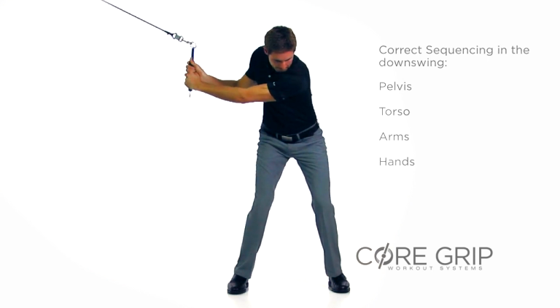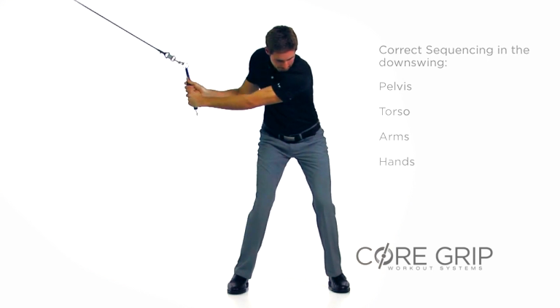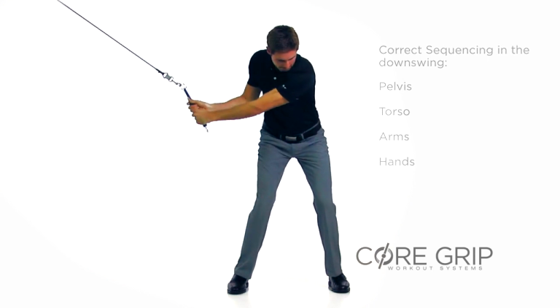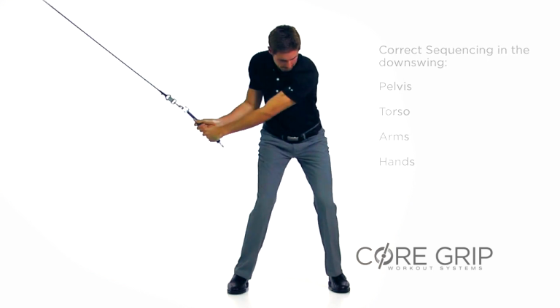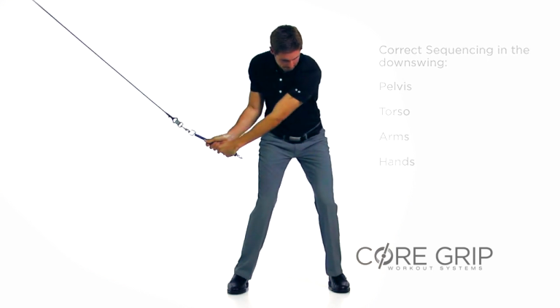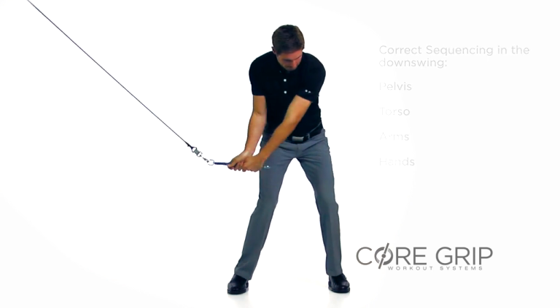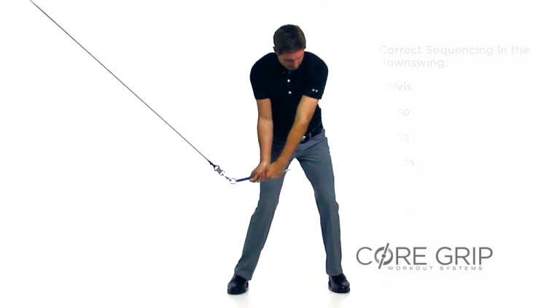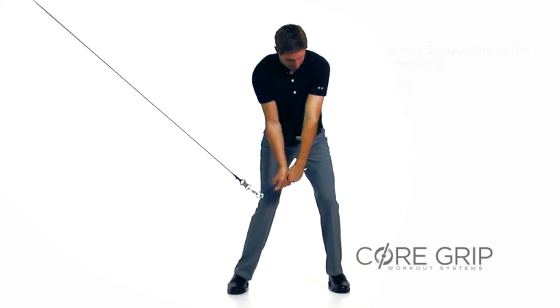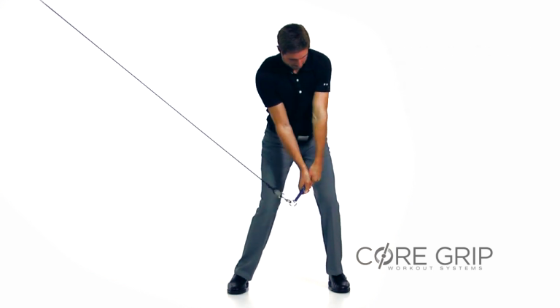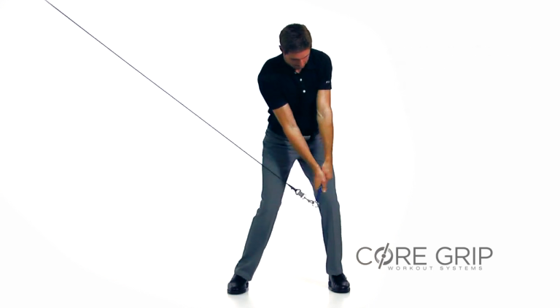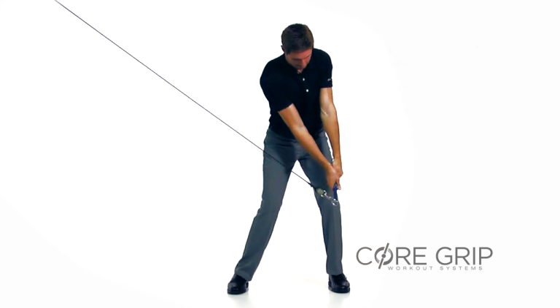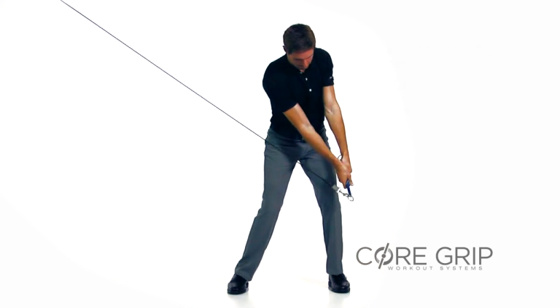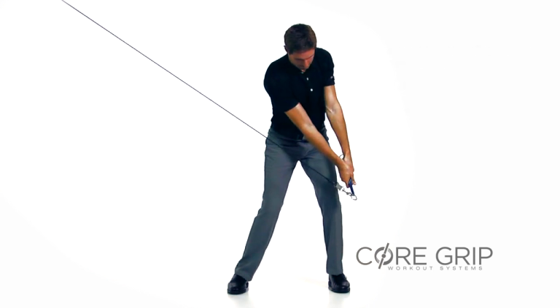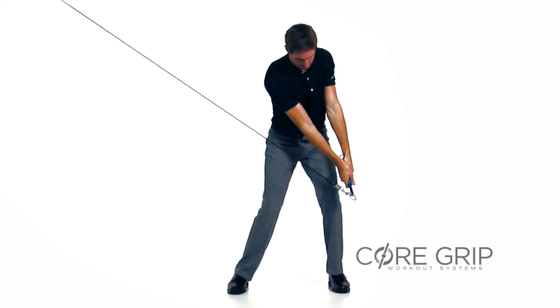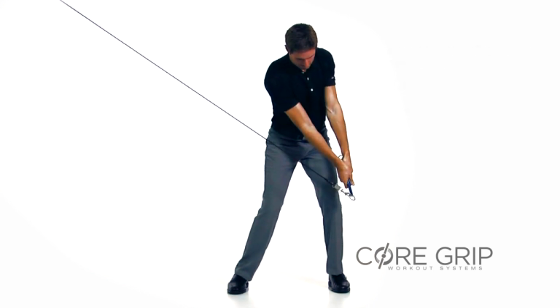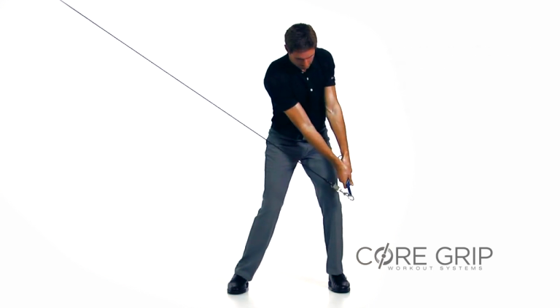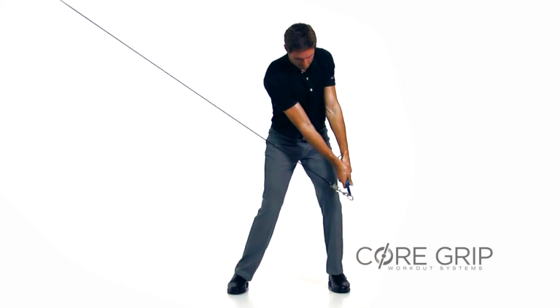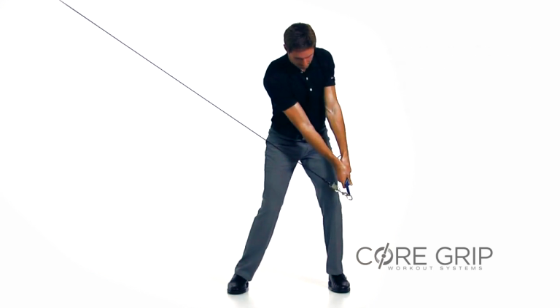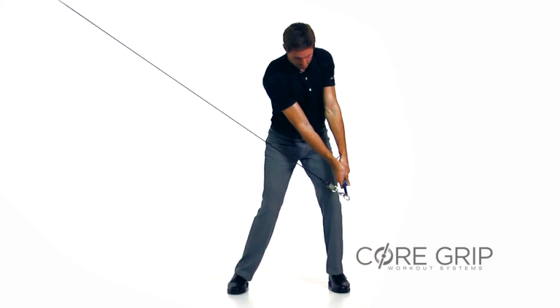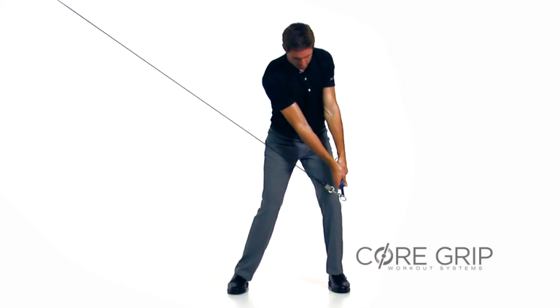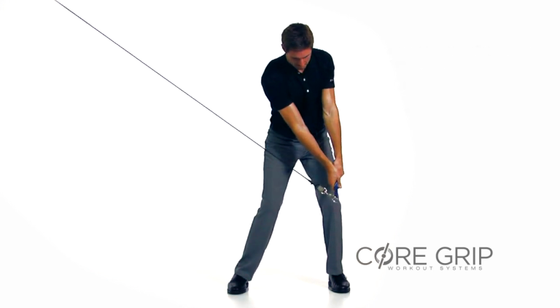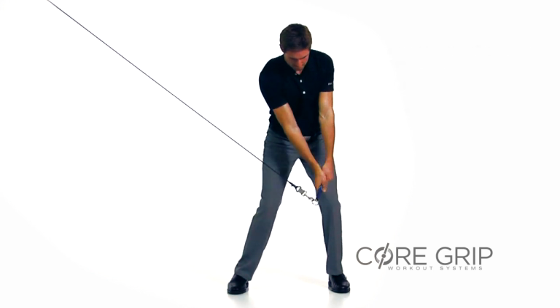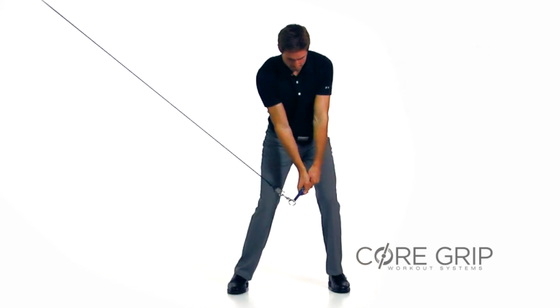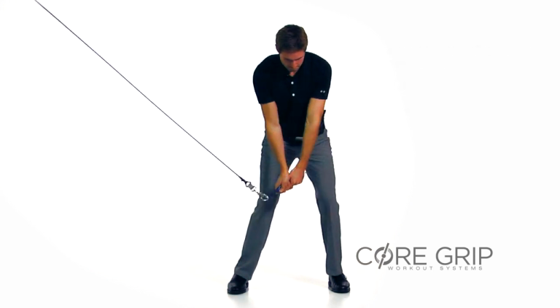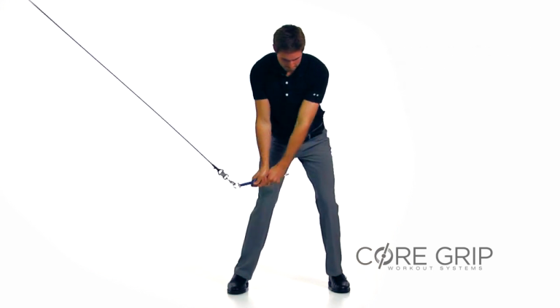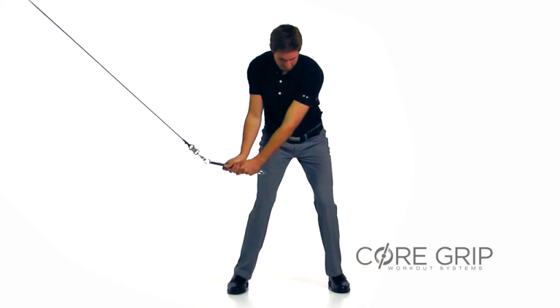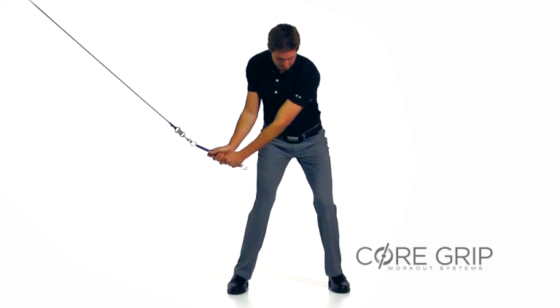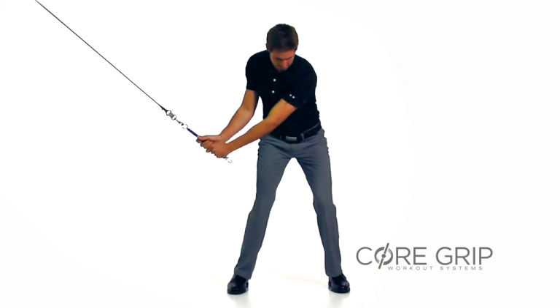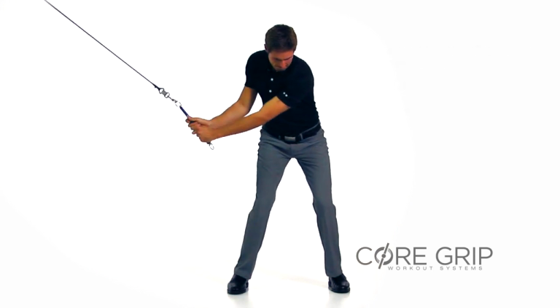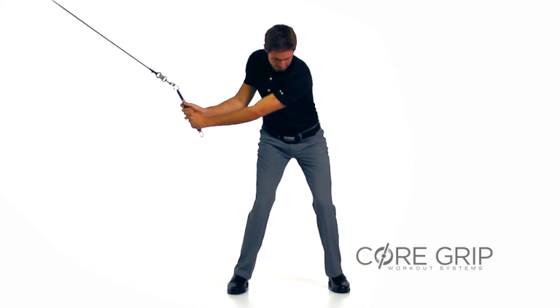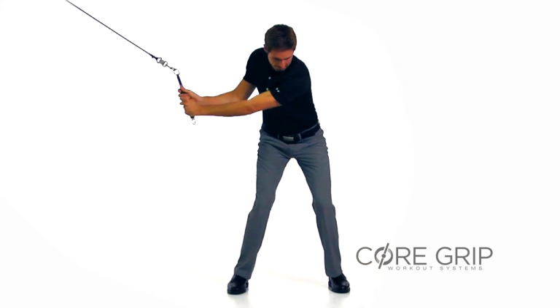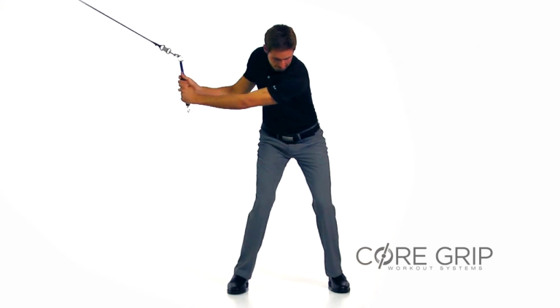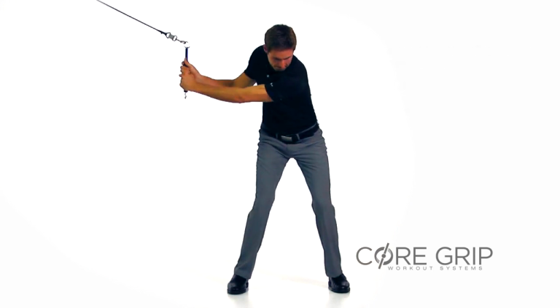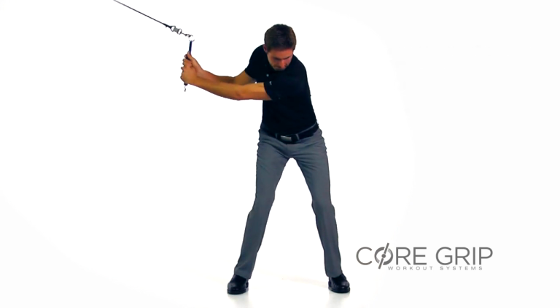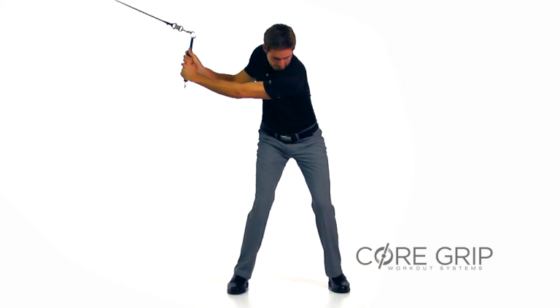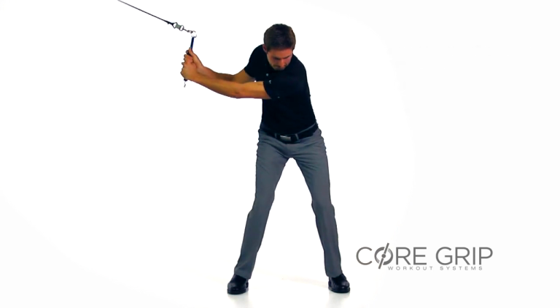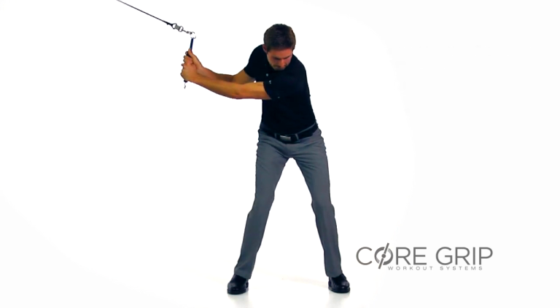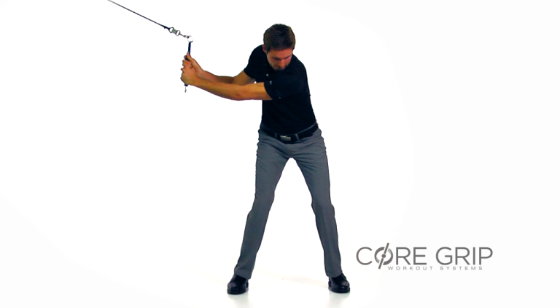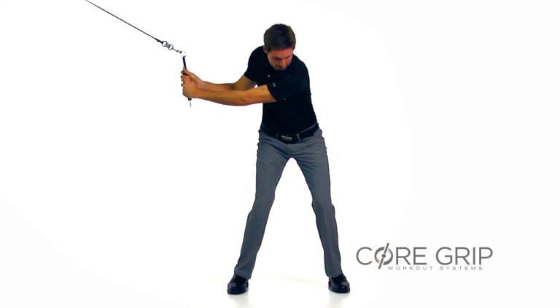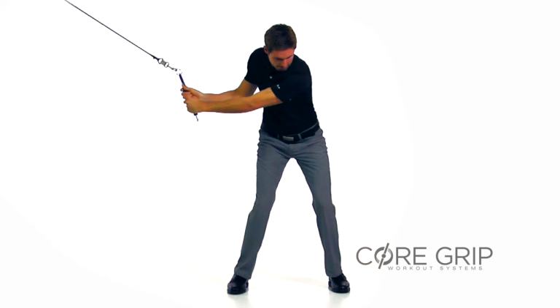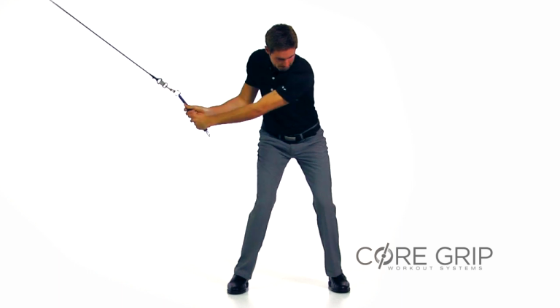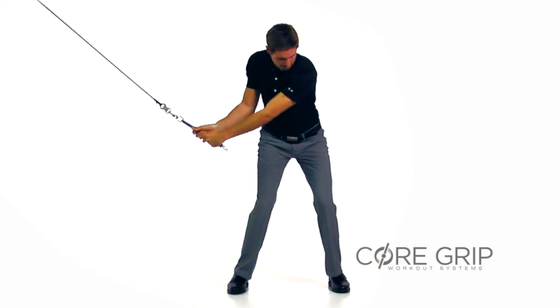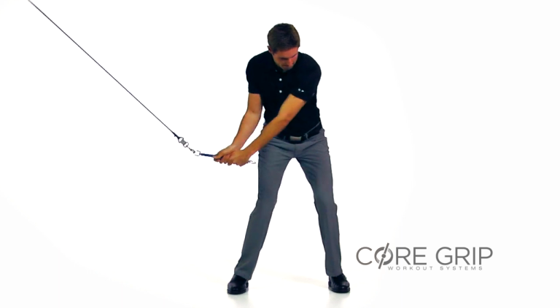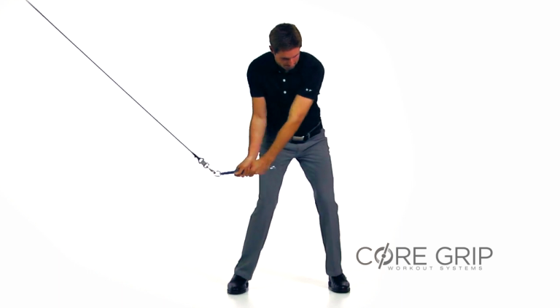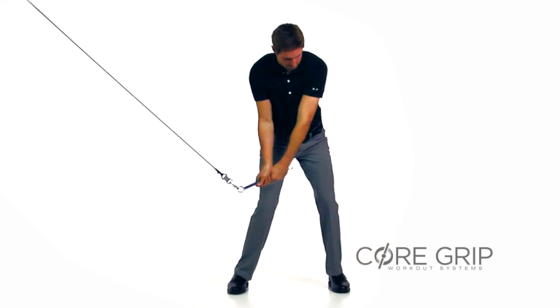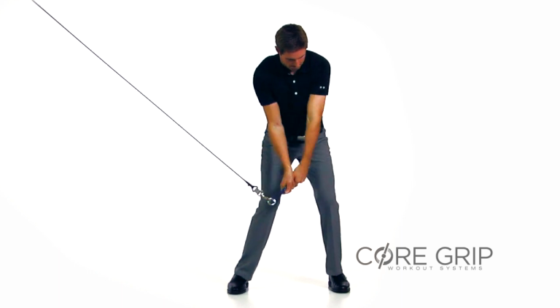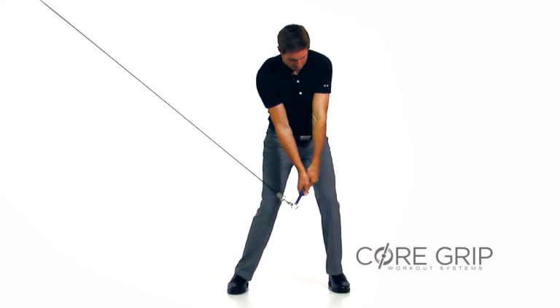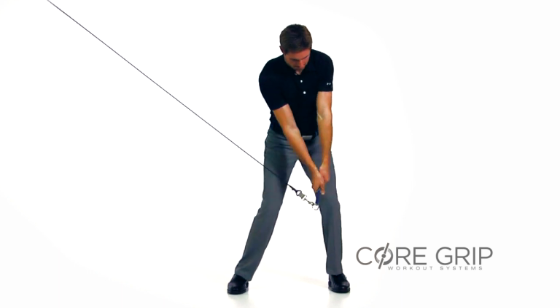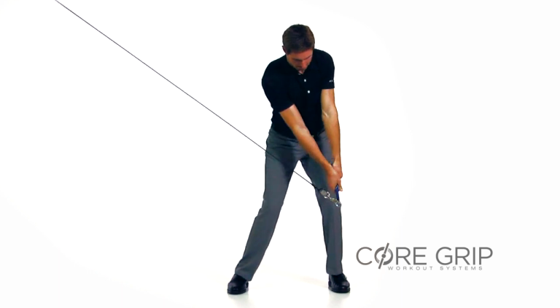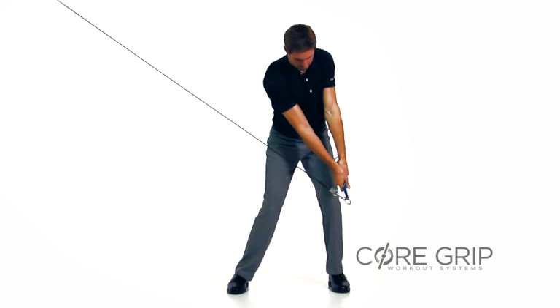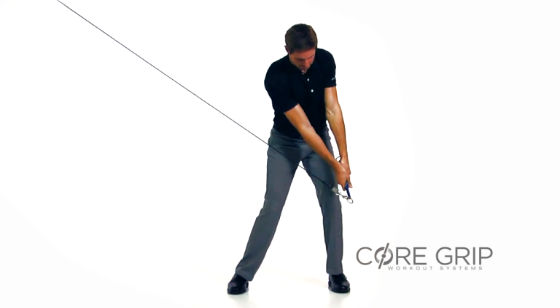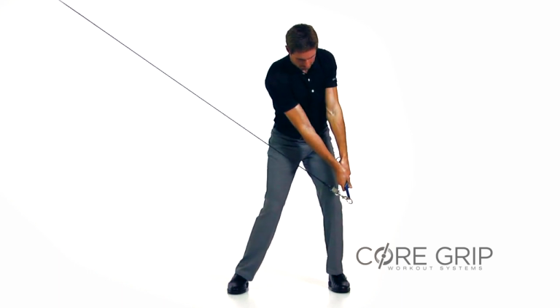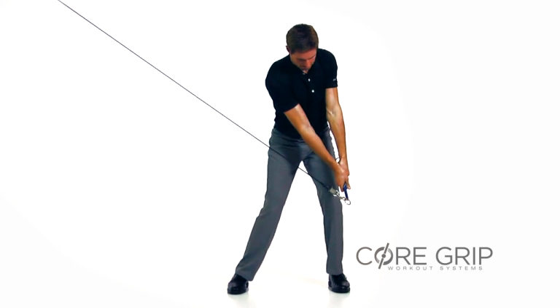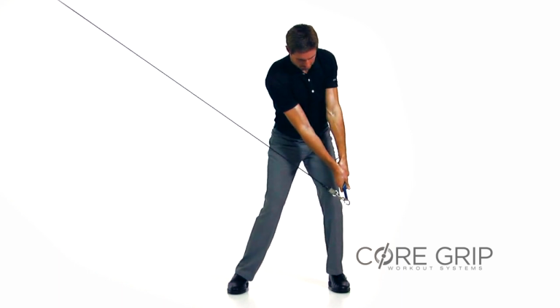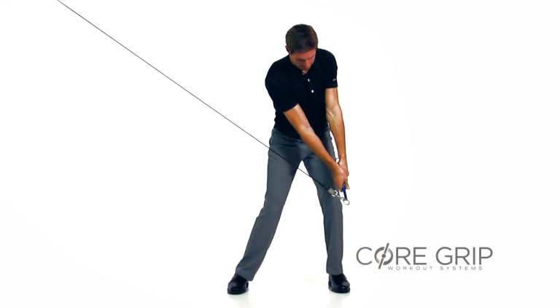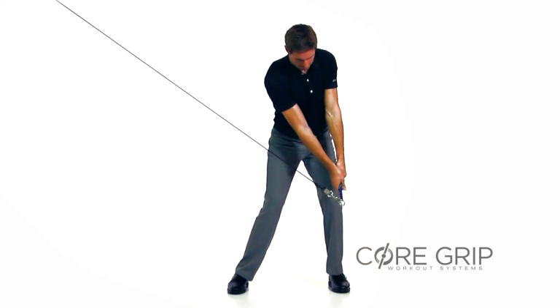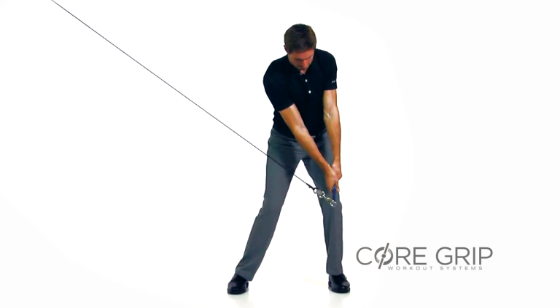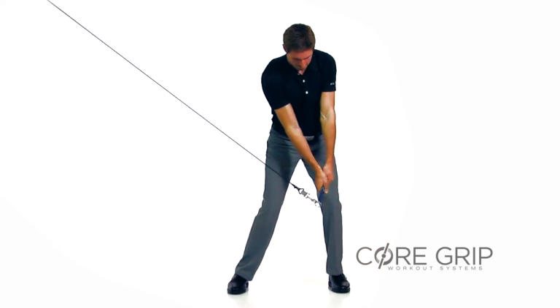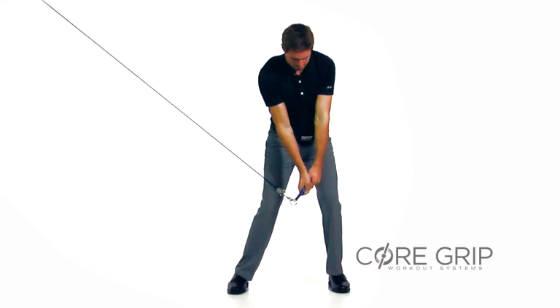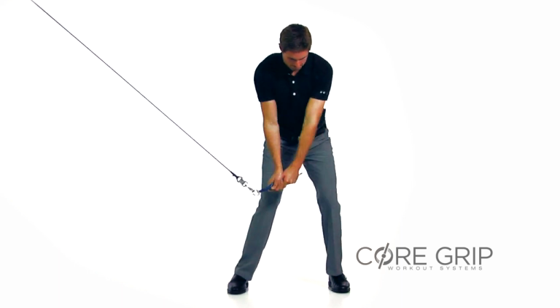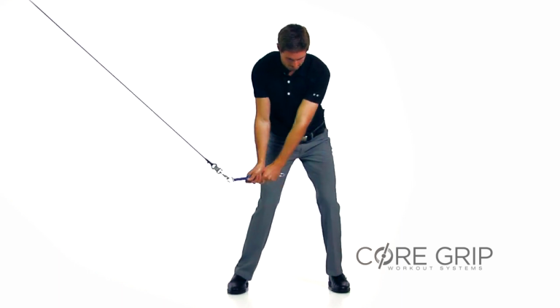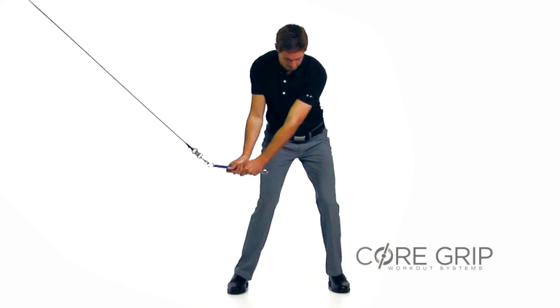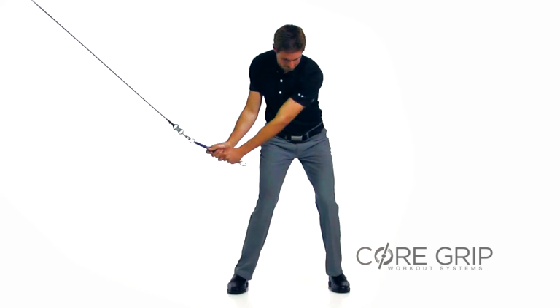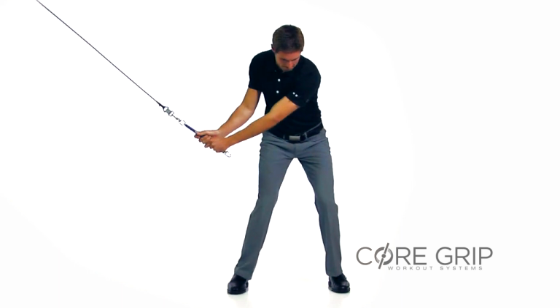To increase the workout, you can resist the tension on the backswing, adding an eccentric load for a different effect.